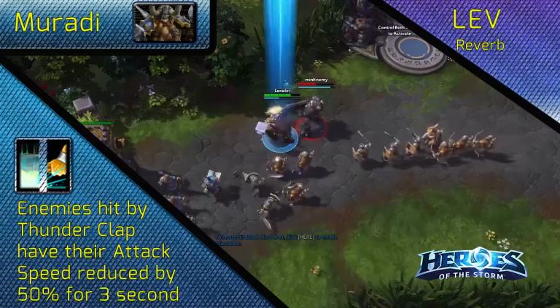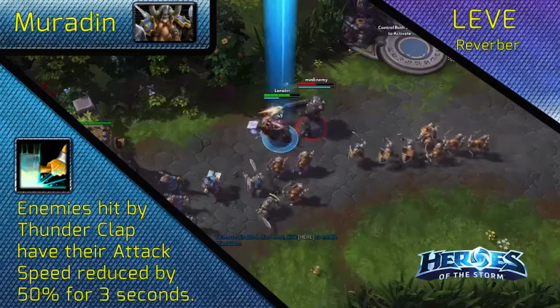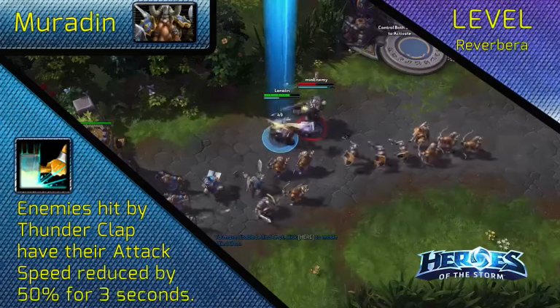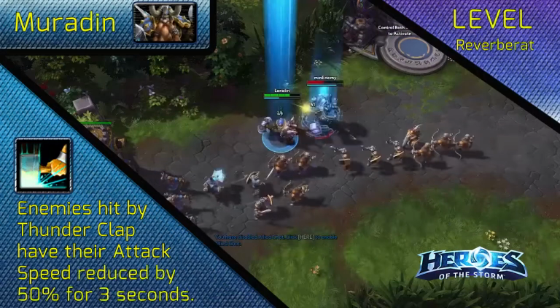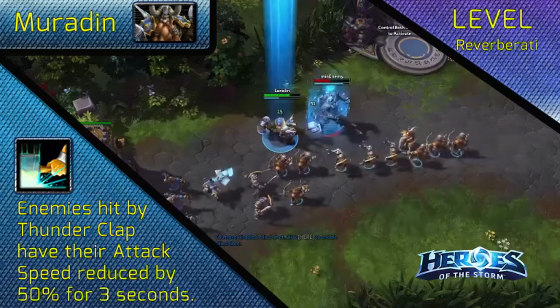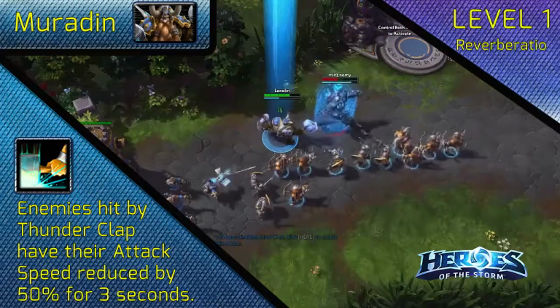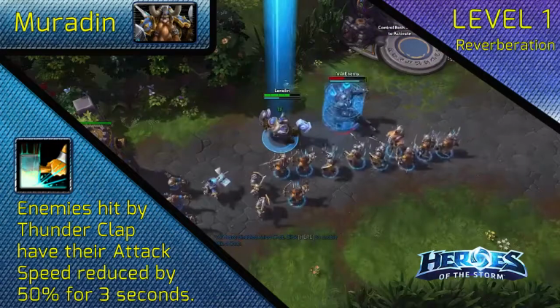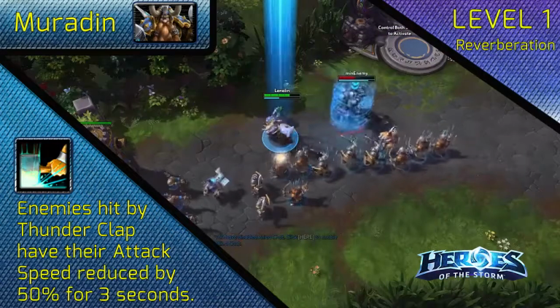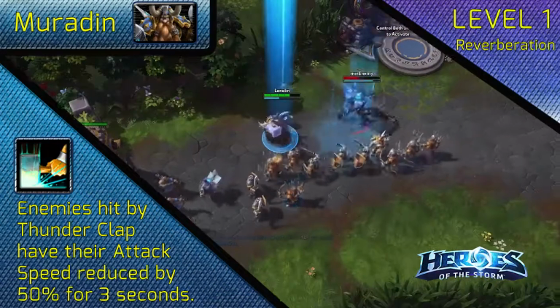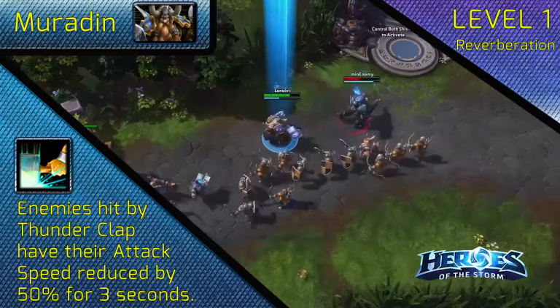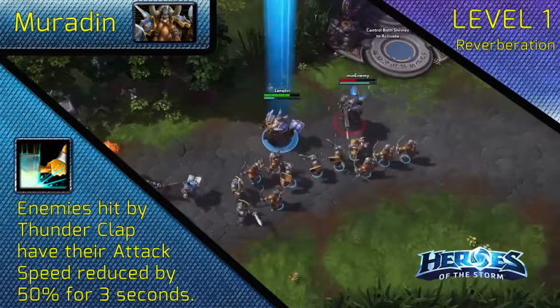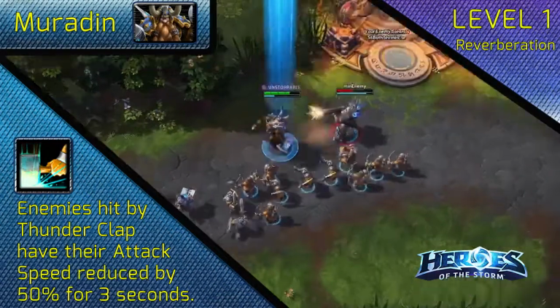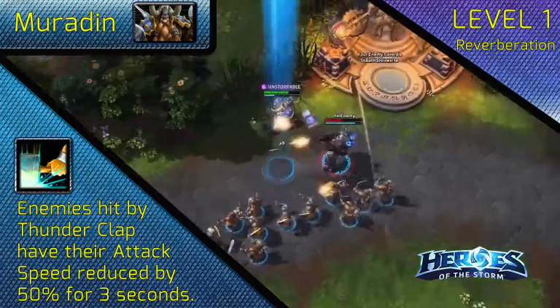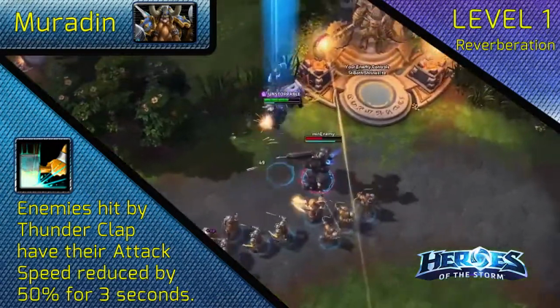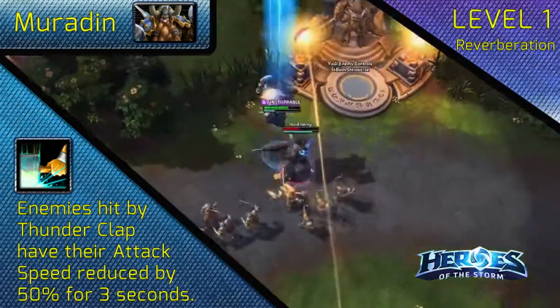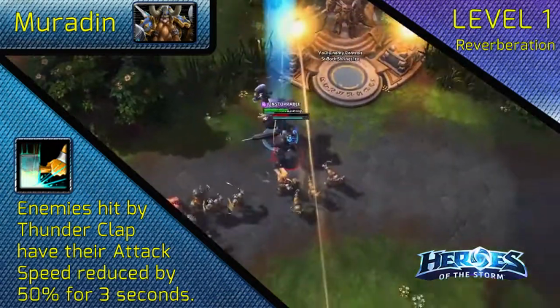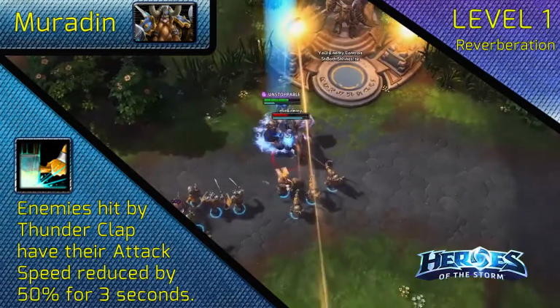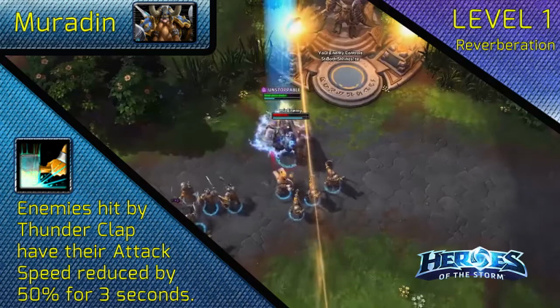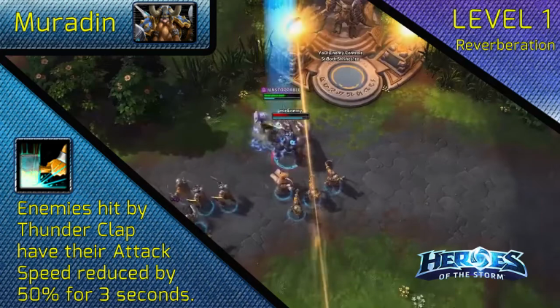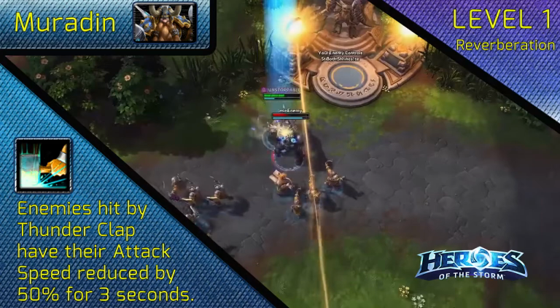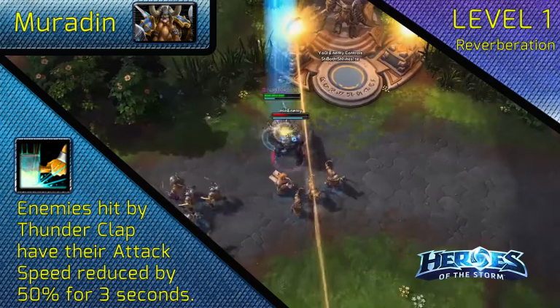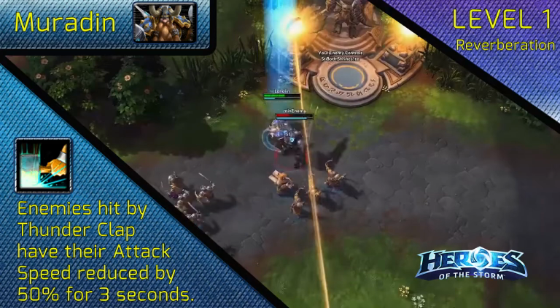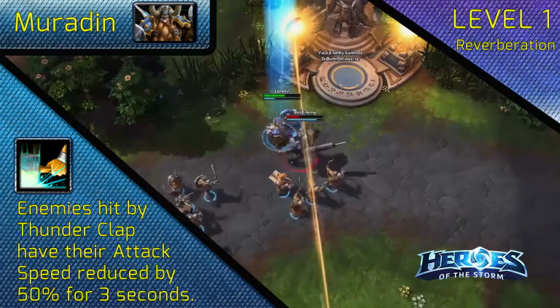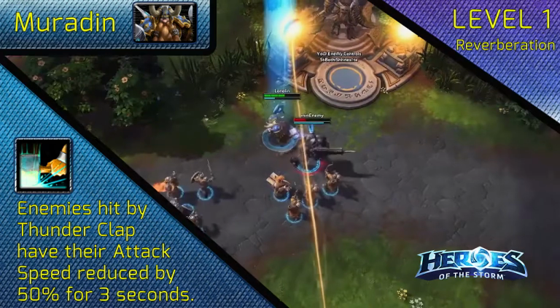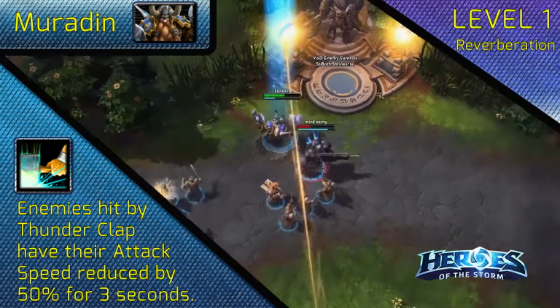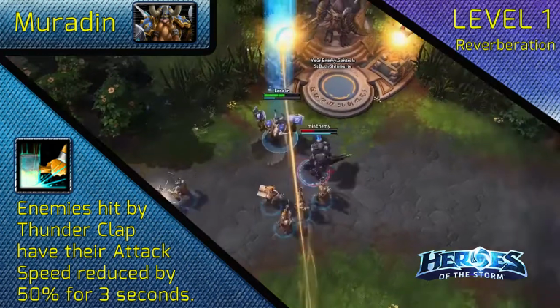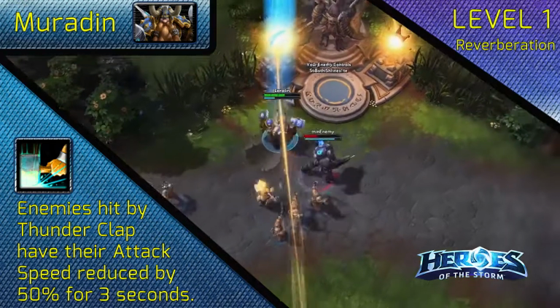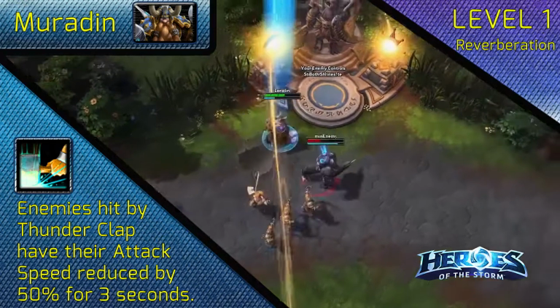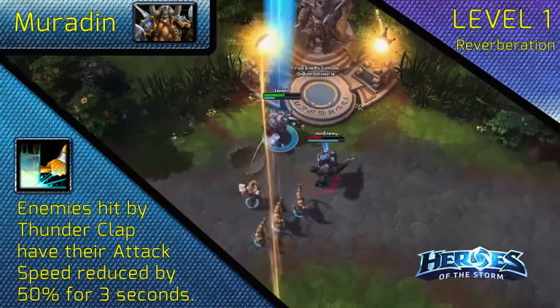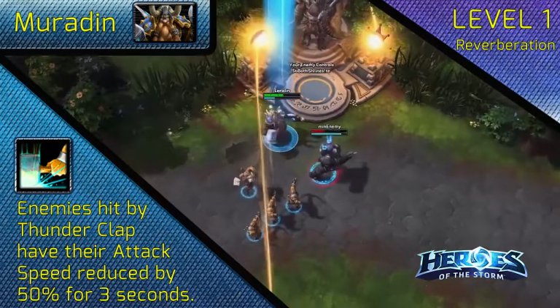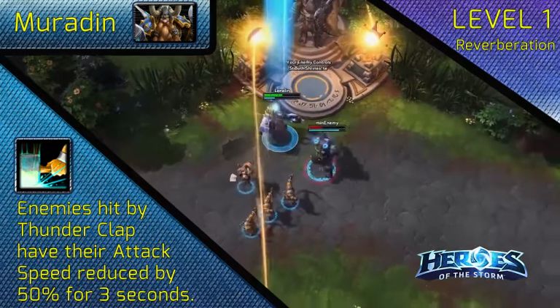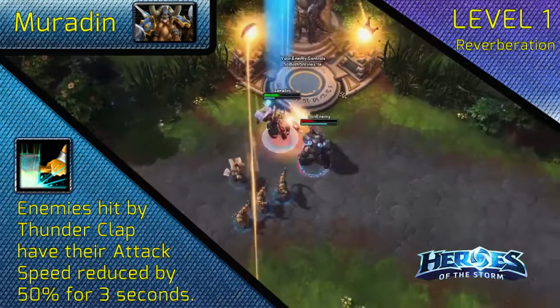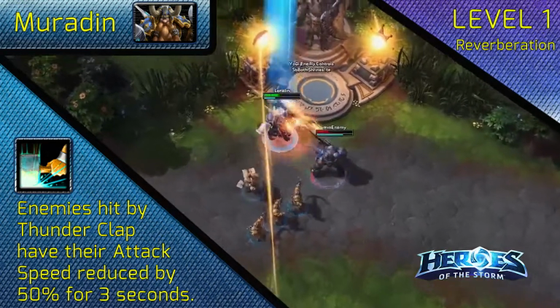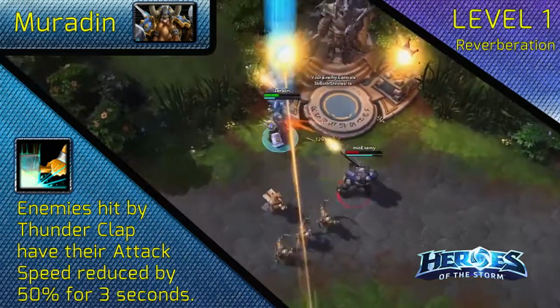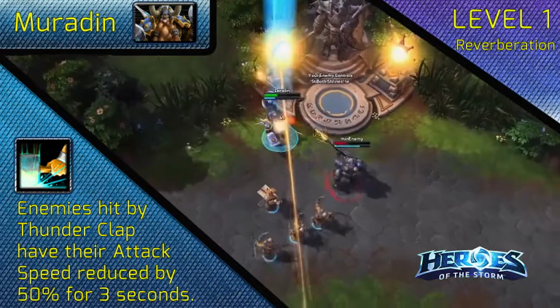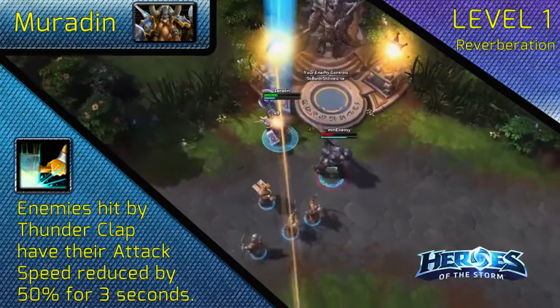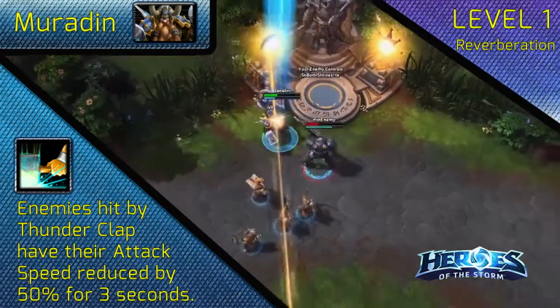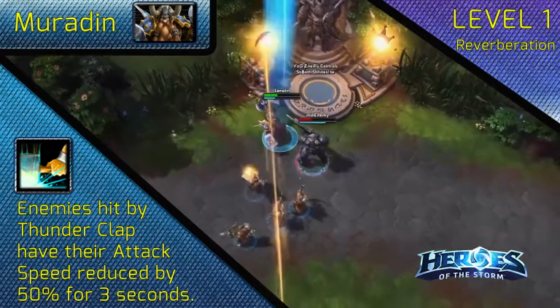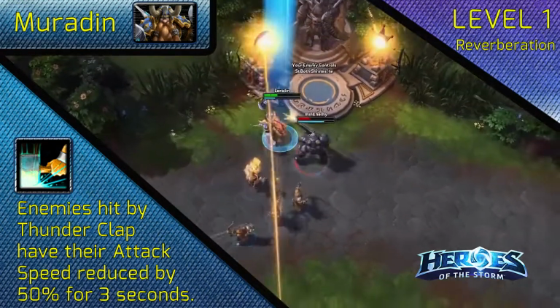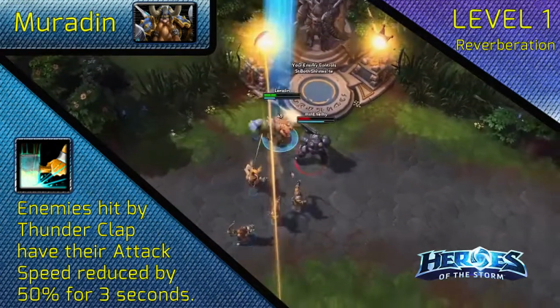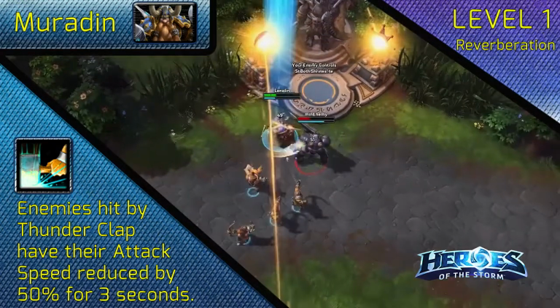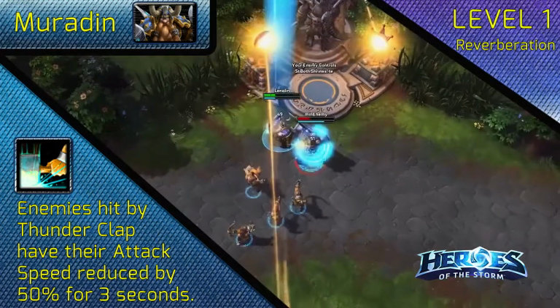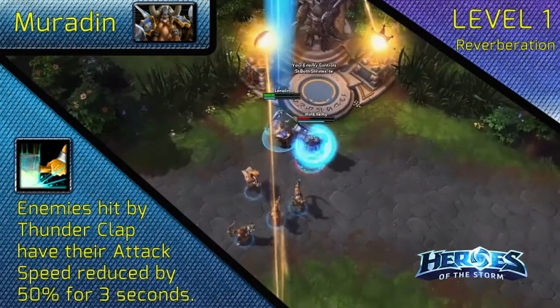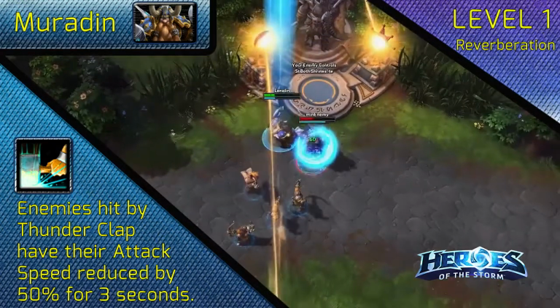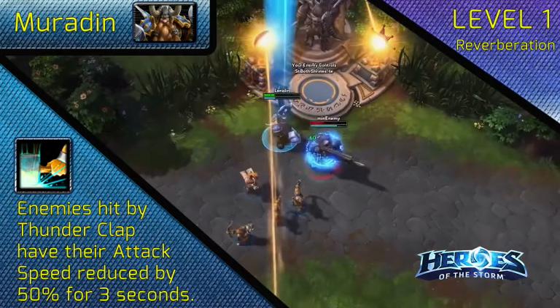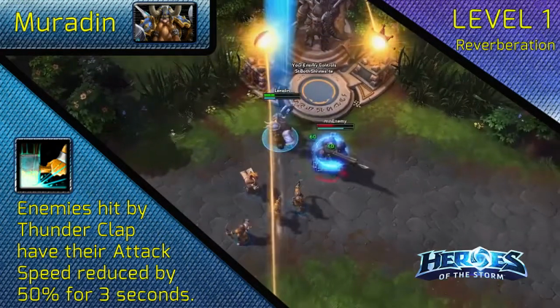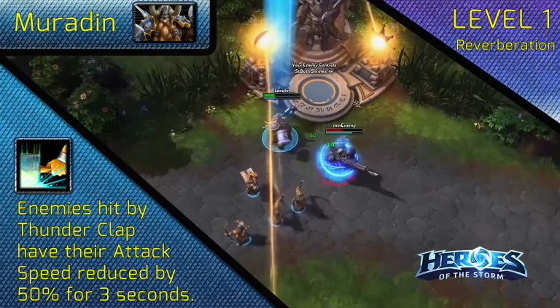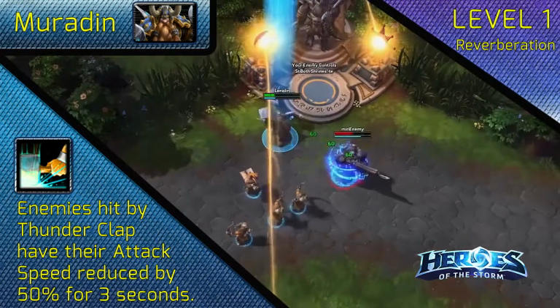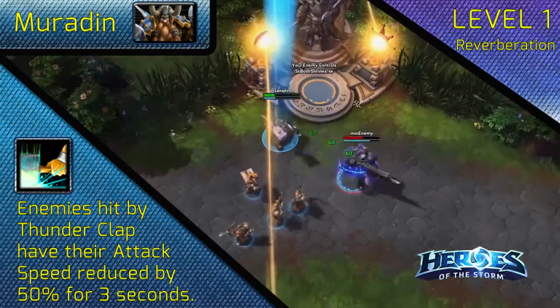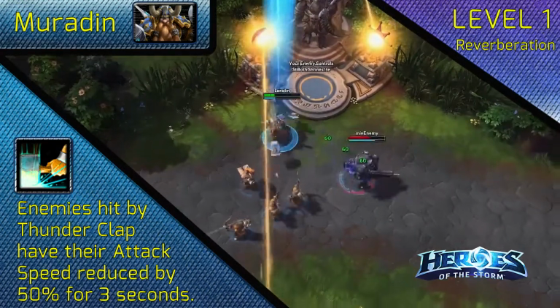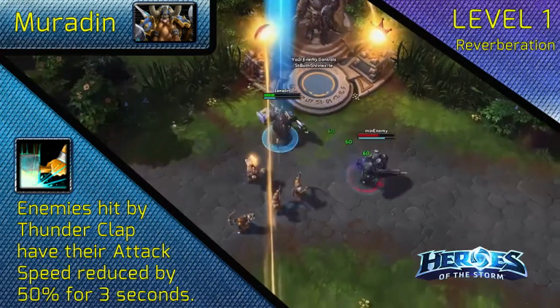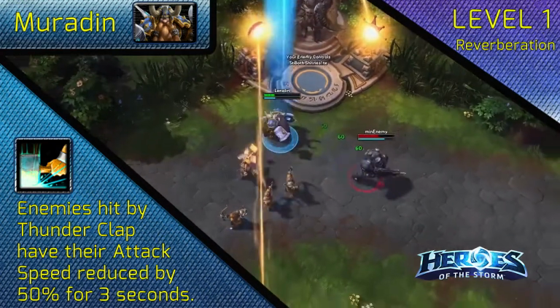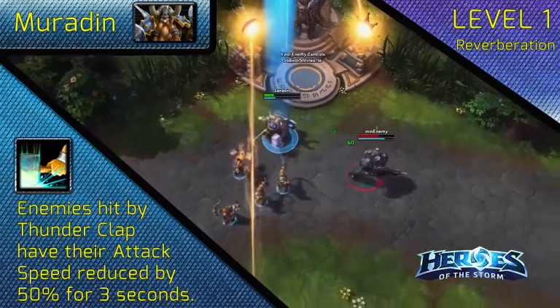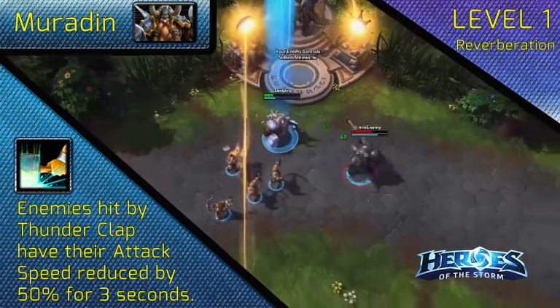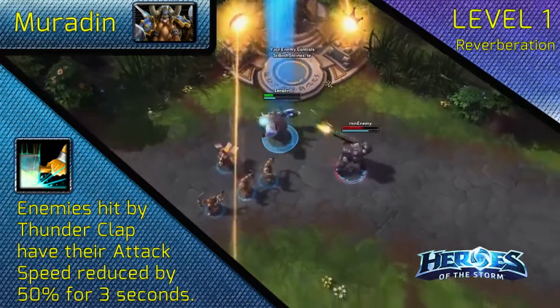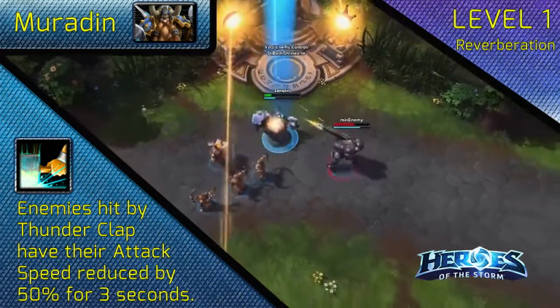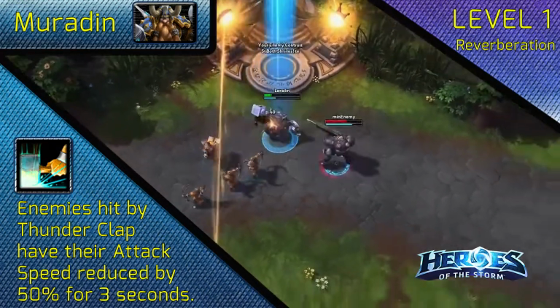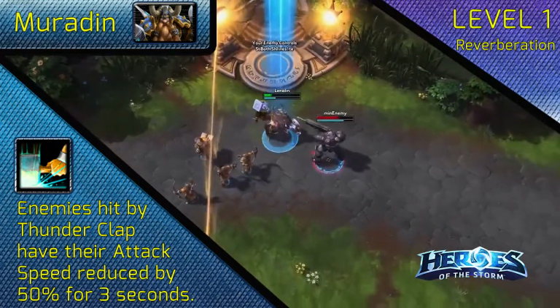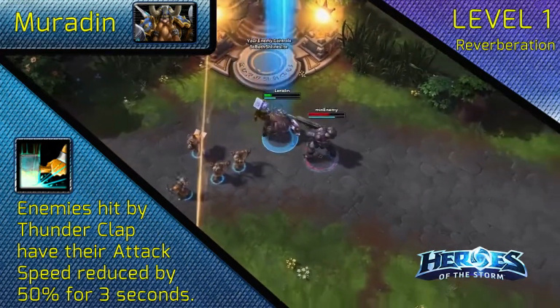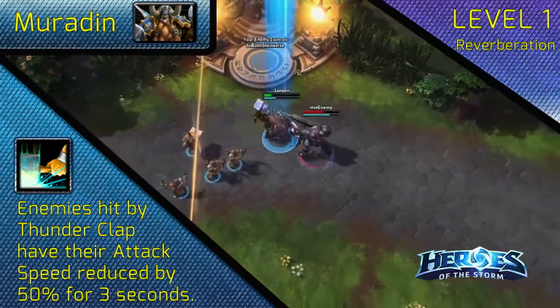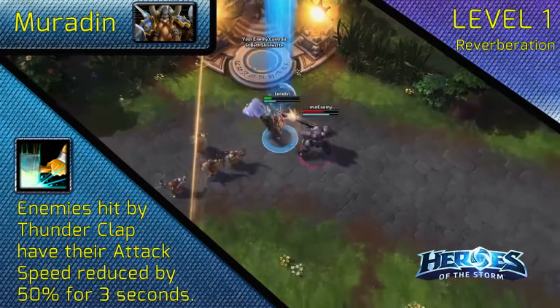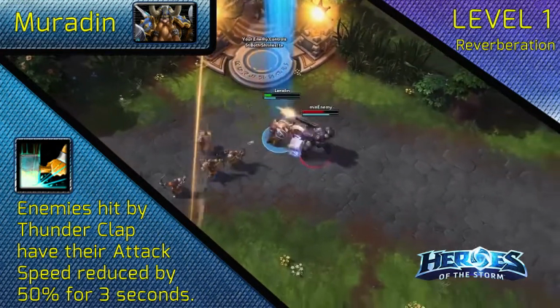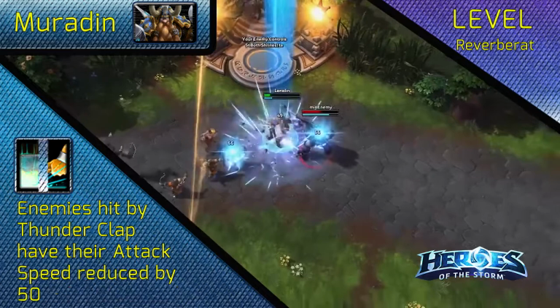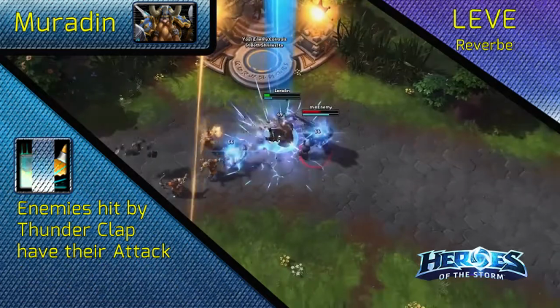At level 1, choose Reverberation. The massive attack speed slow will help you greatly against auto attack reliant carries, minions and camps.